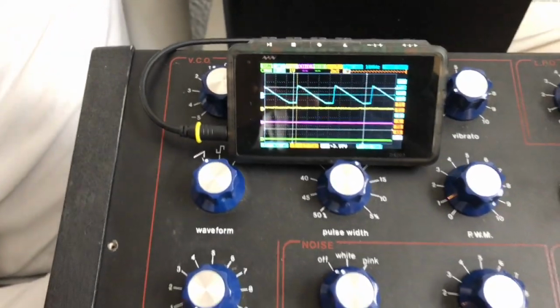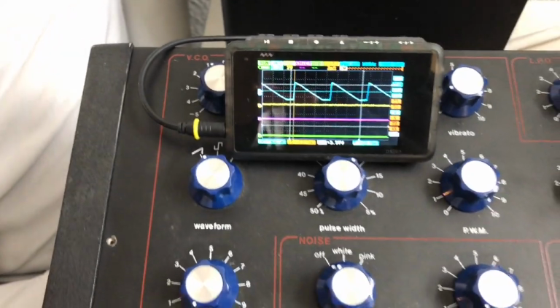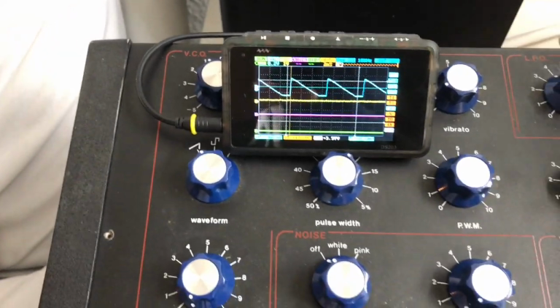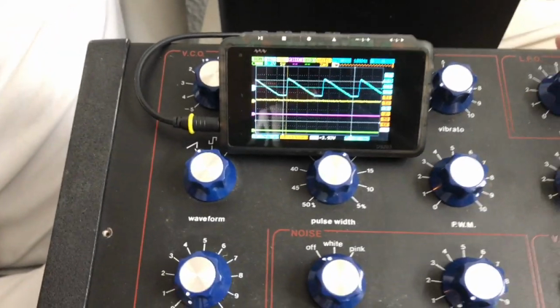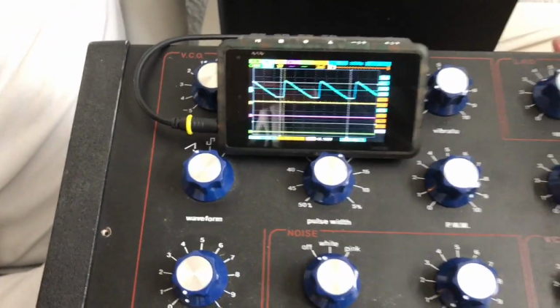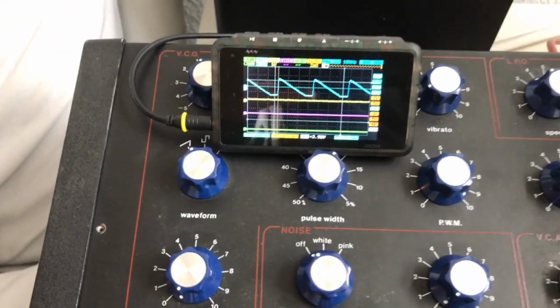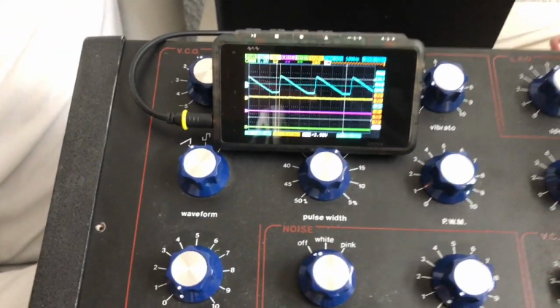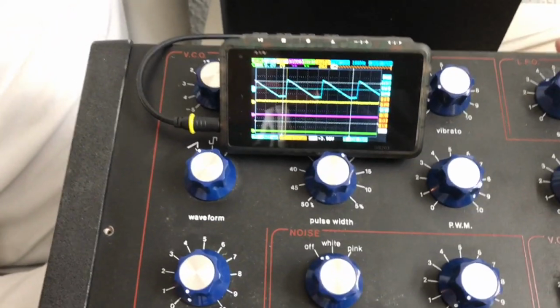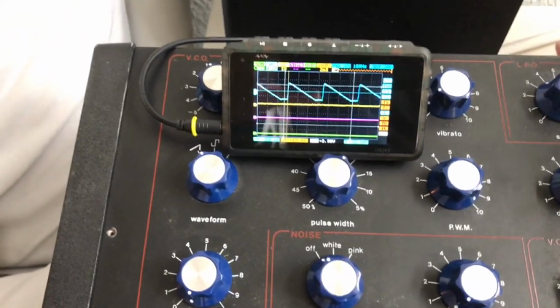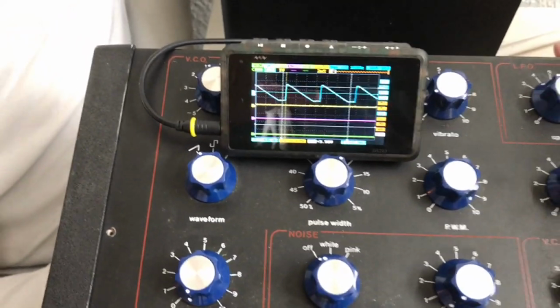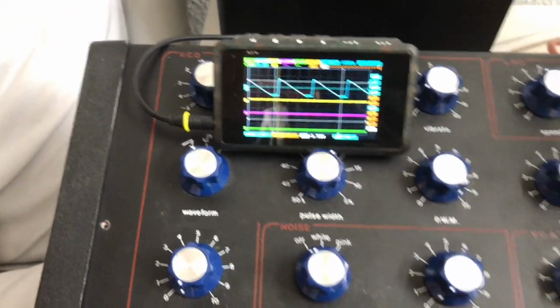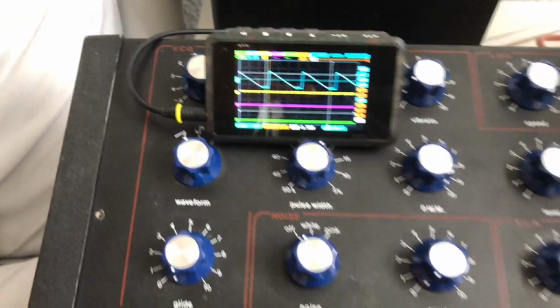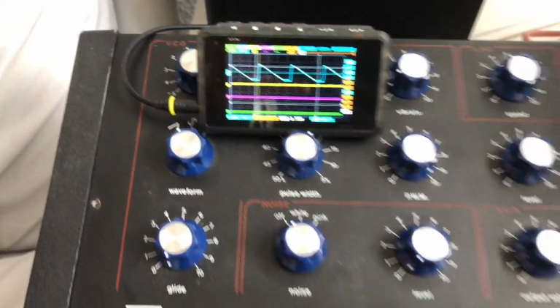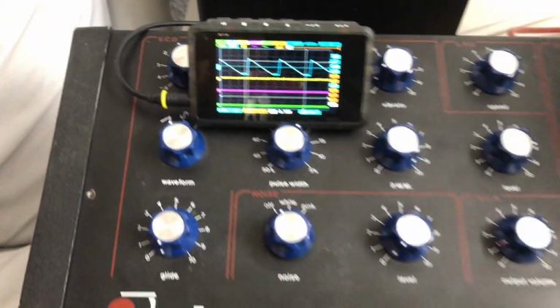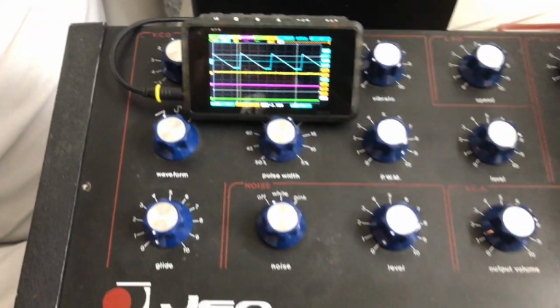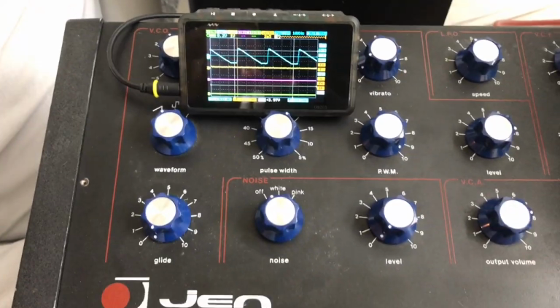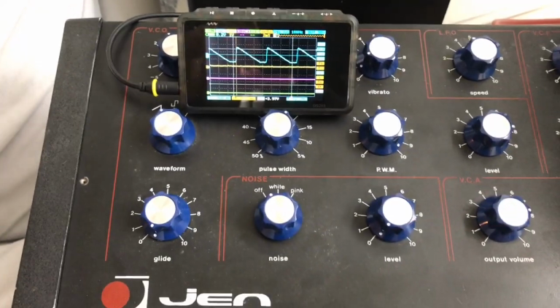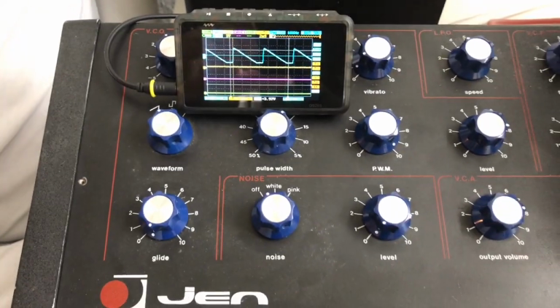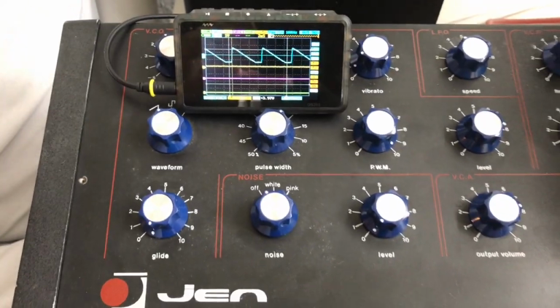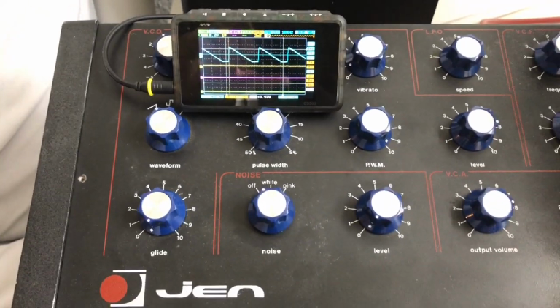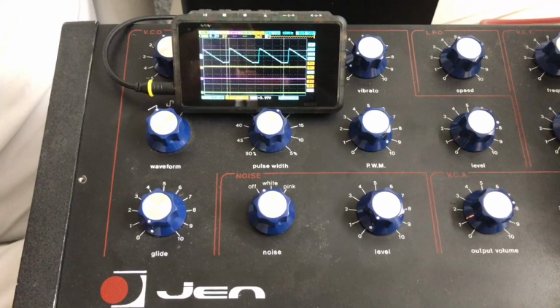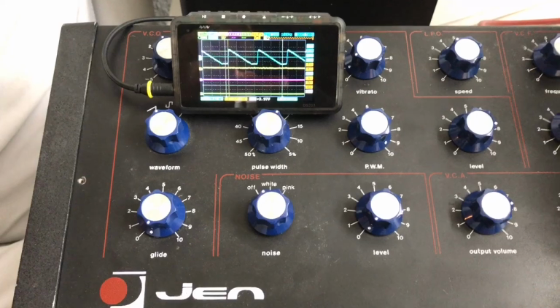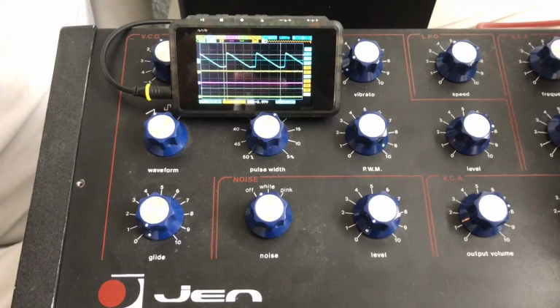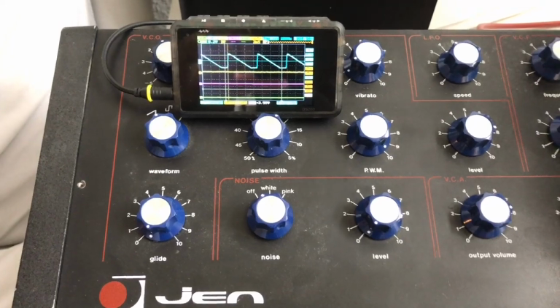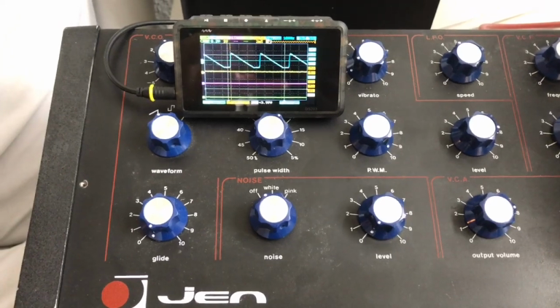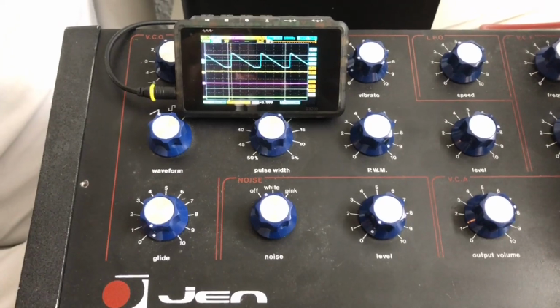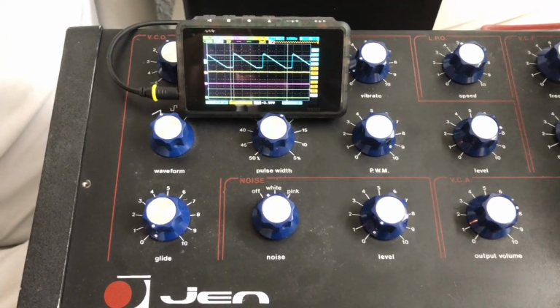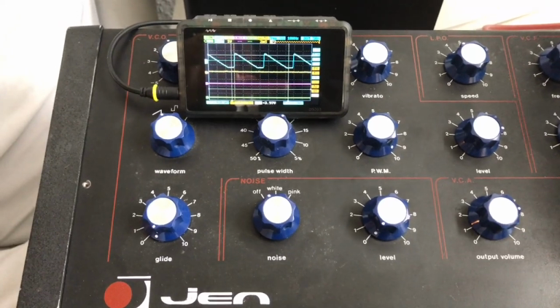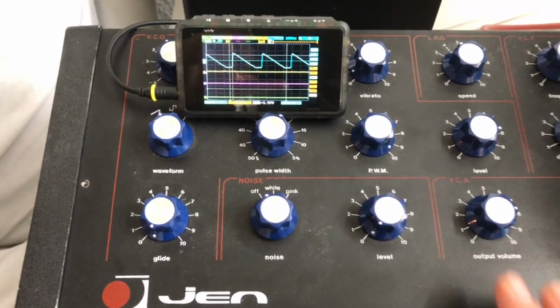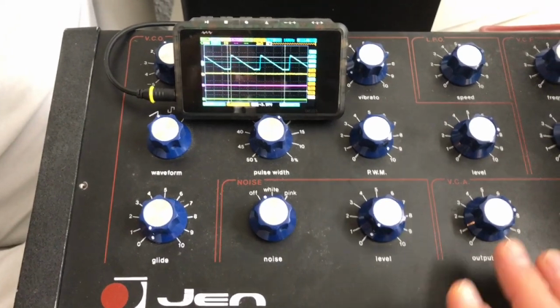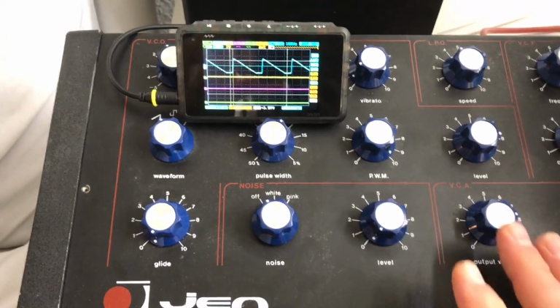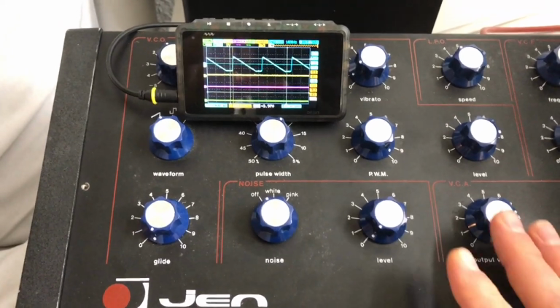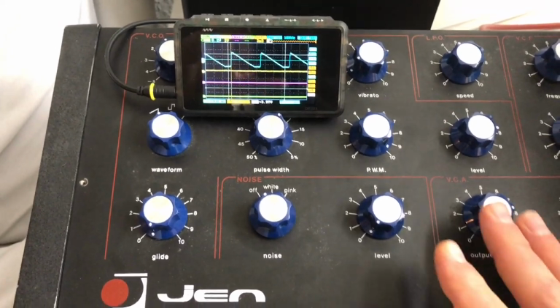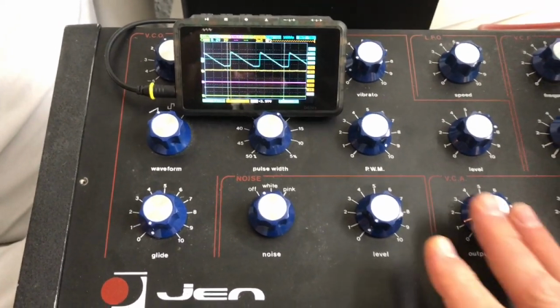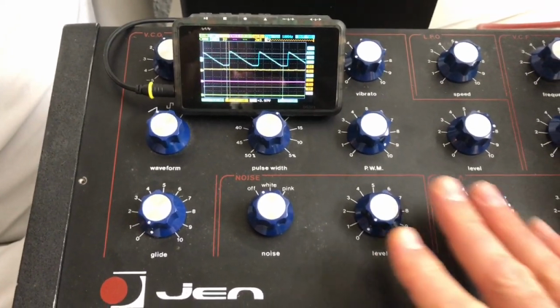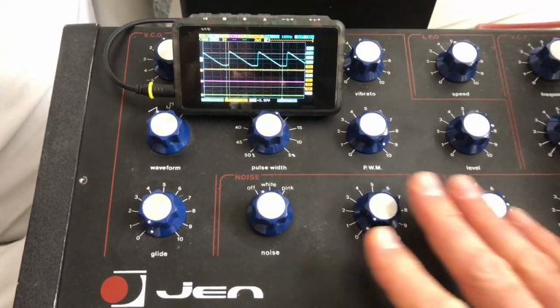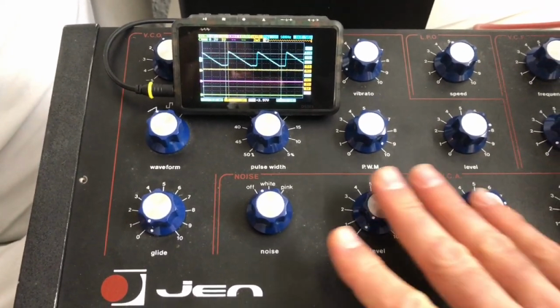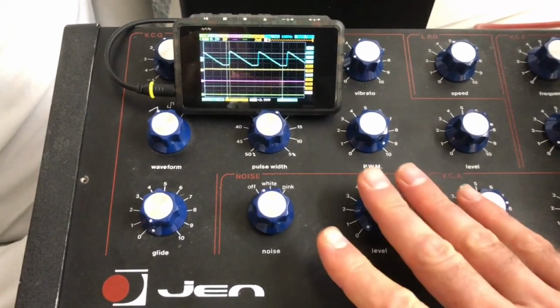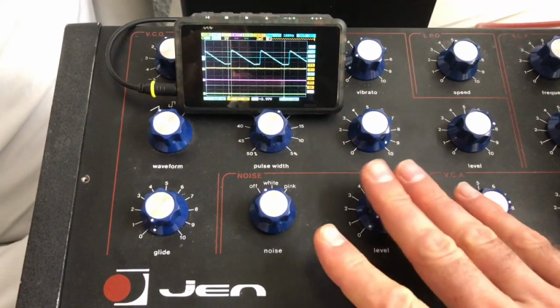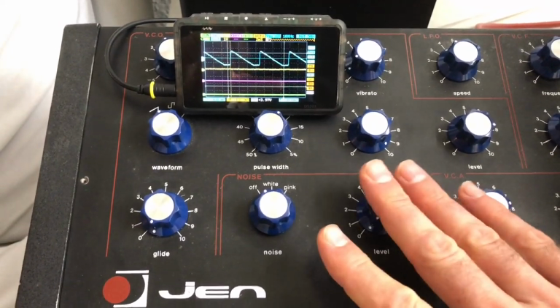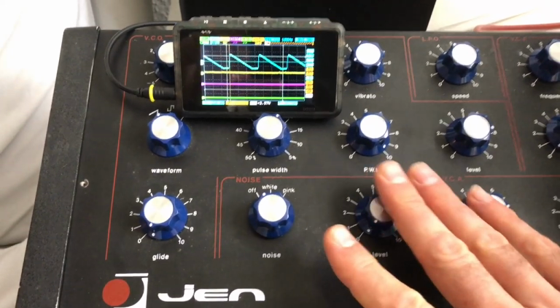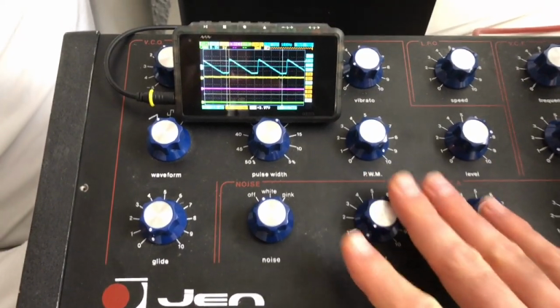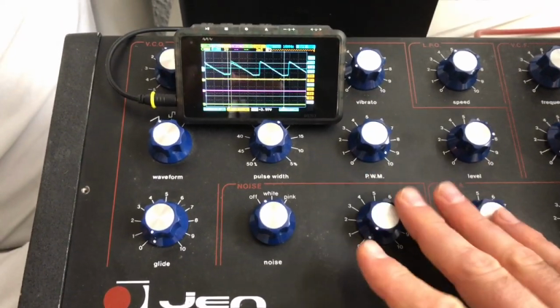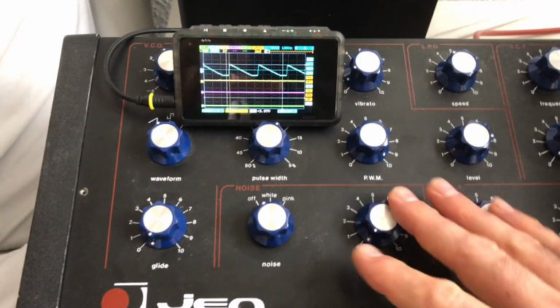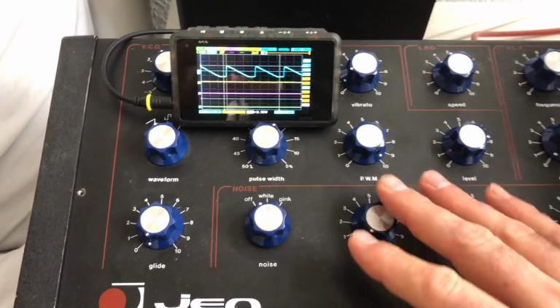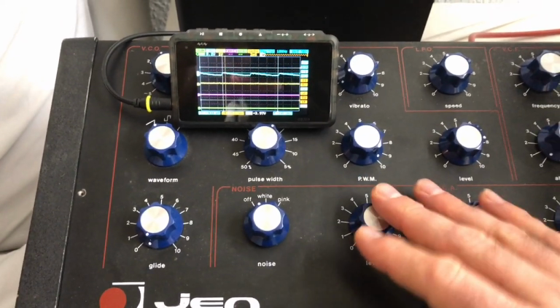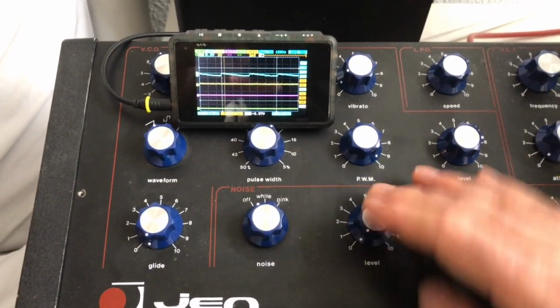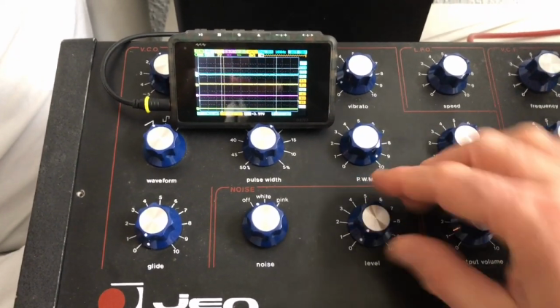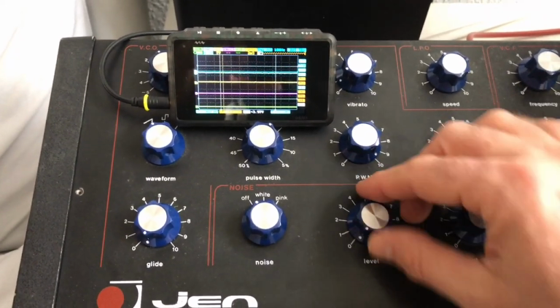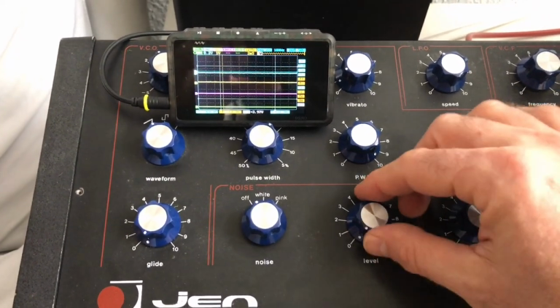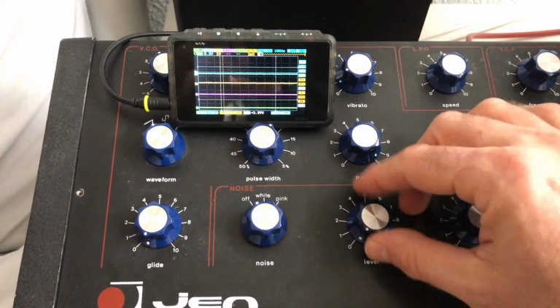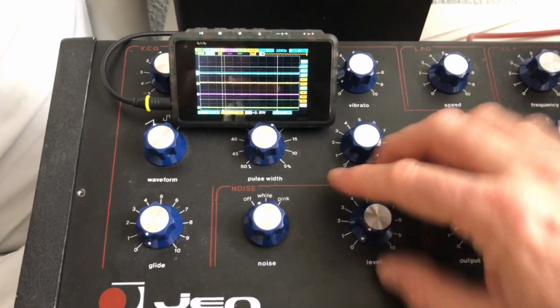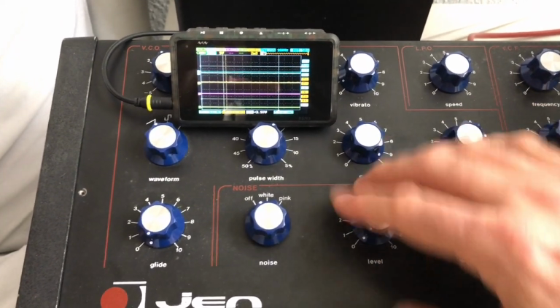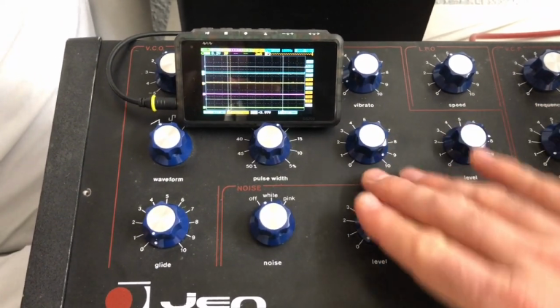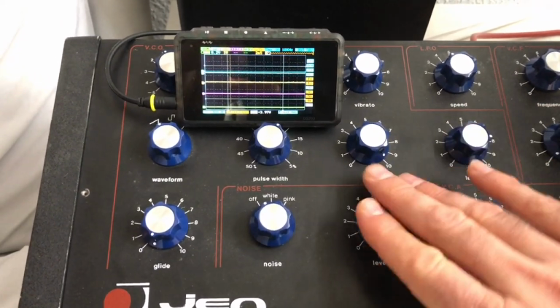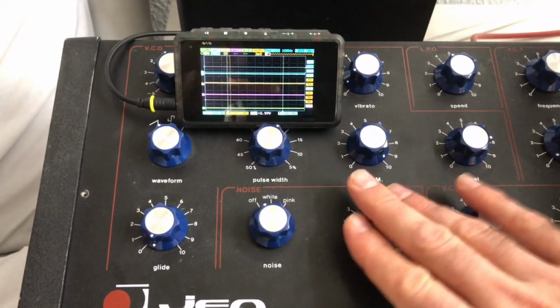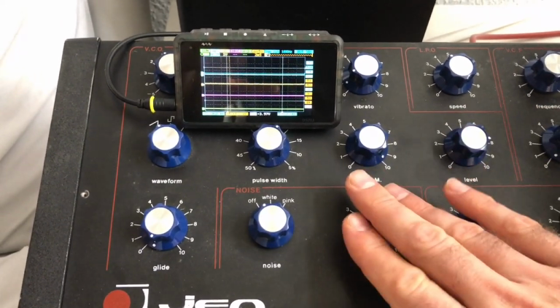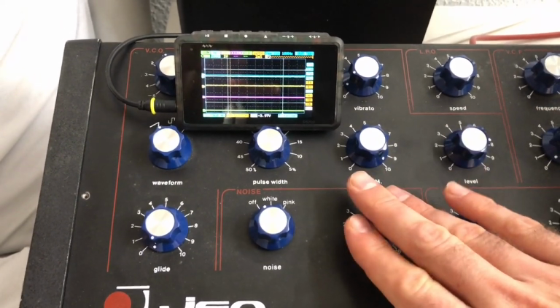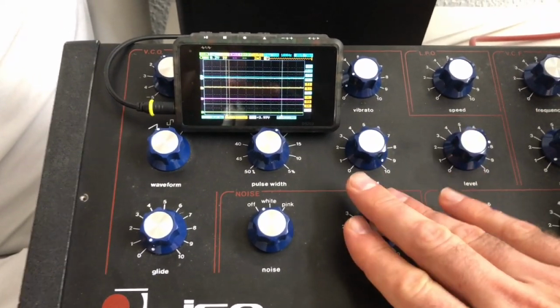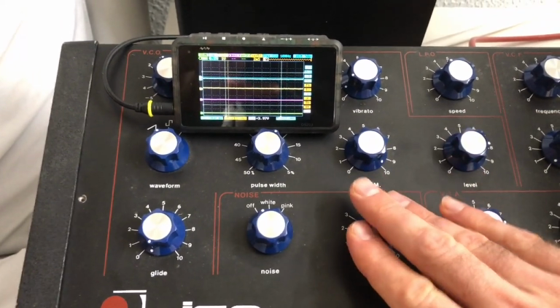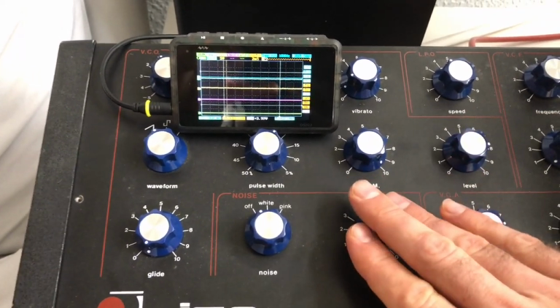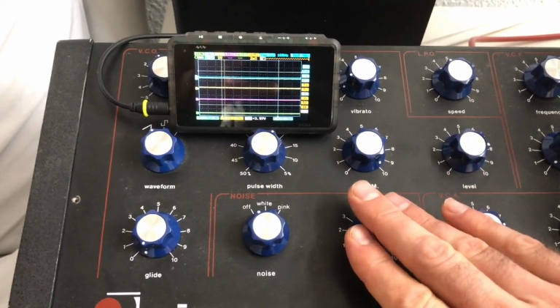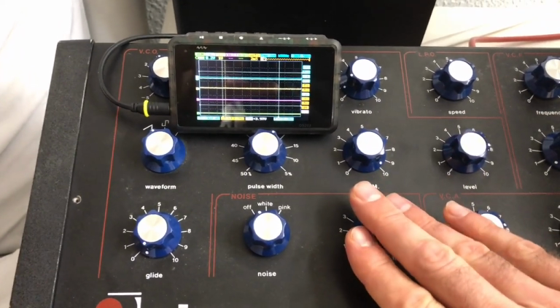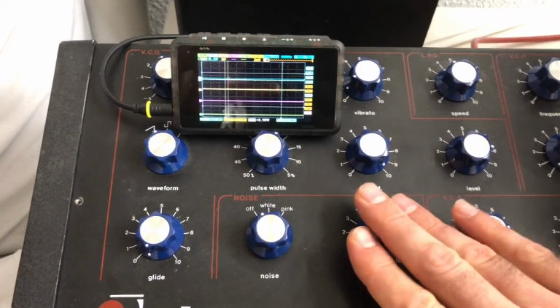And I've got a couple of modifications built in already. For example, a sub-oscillator.